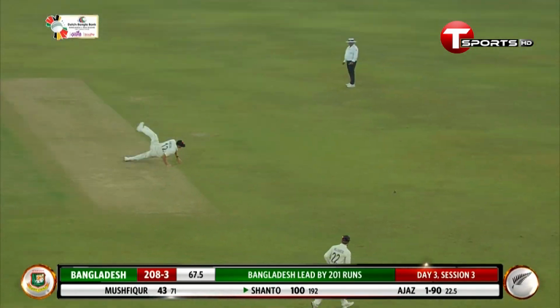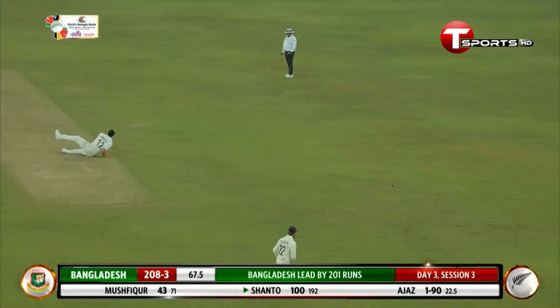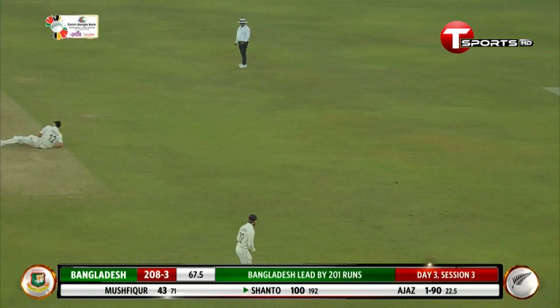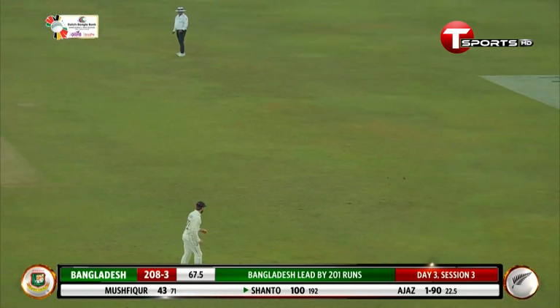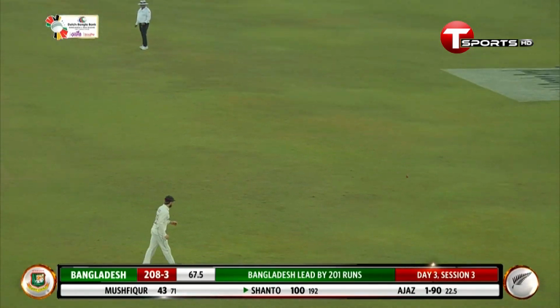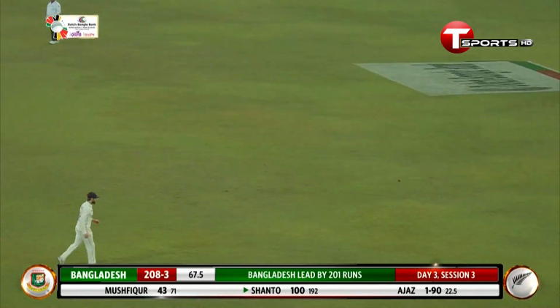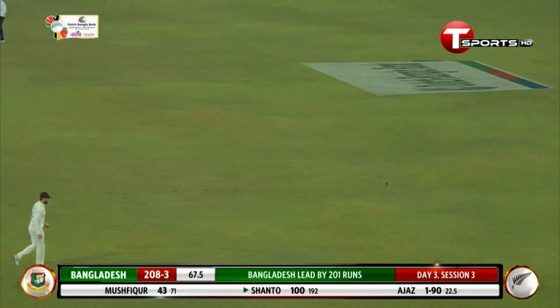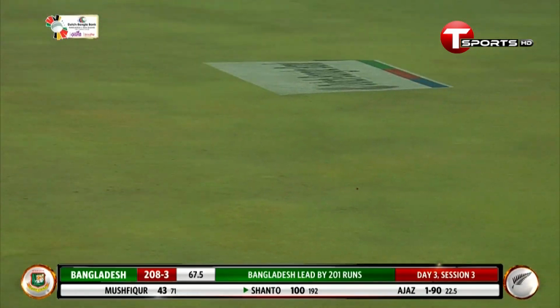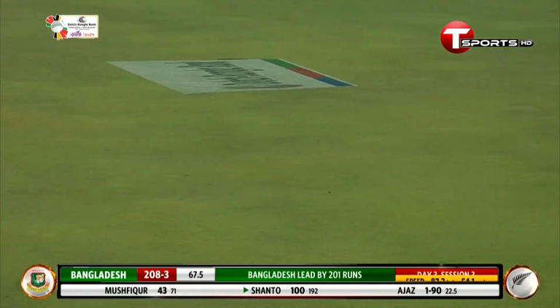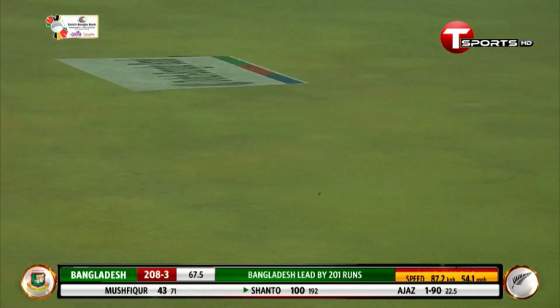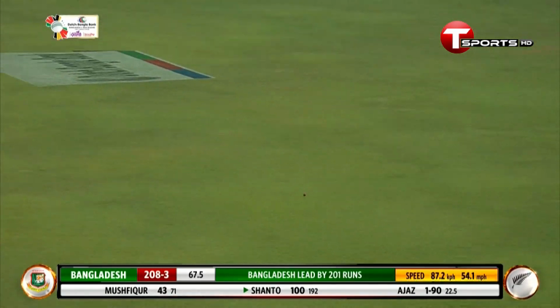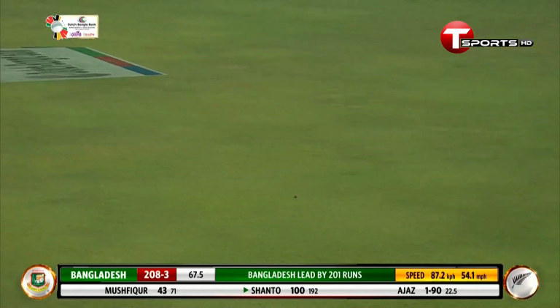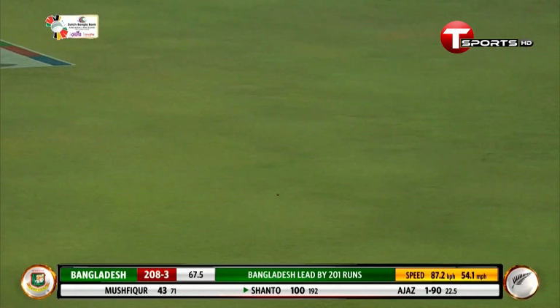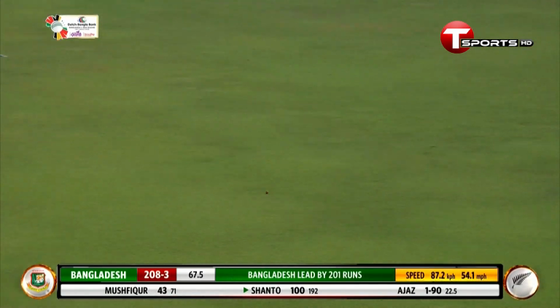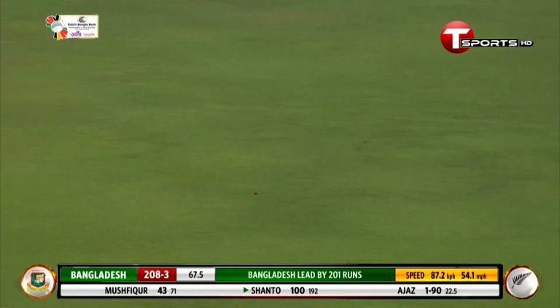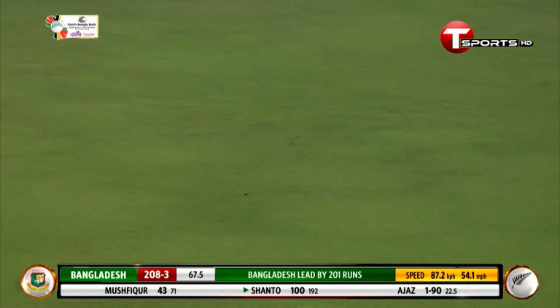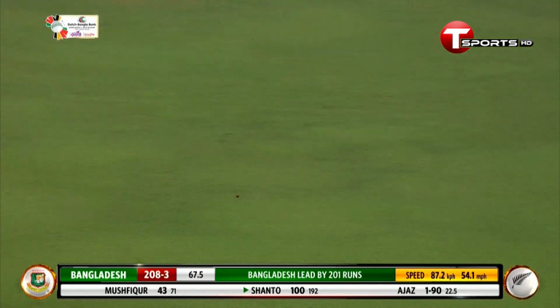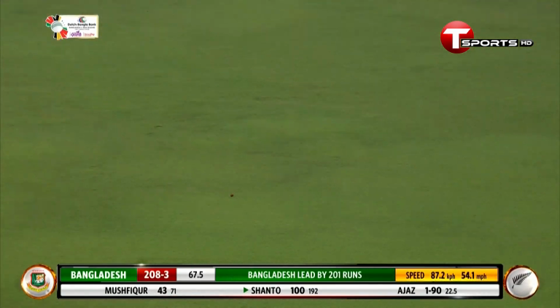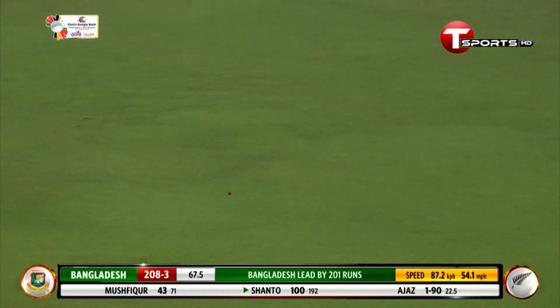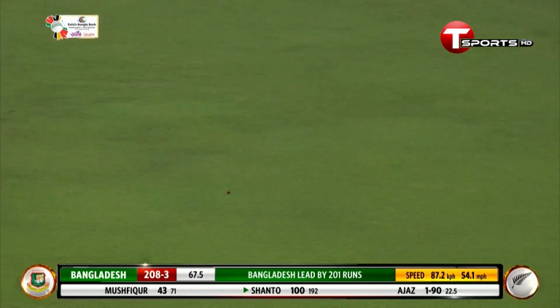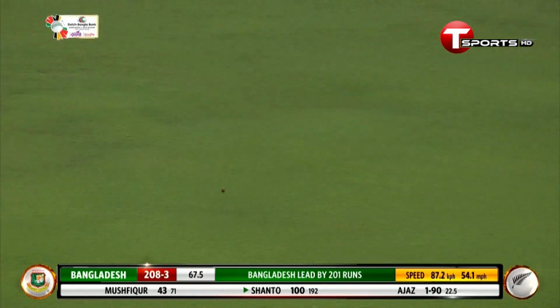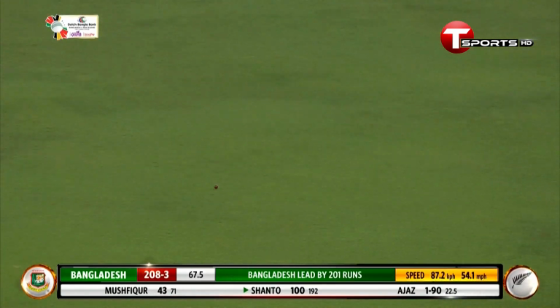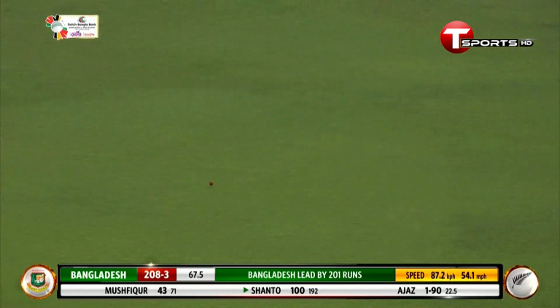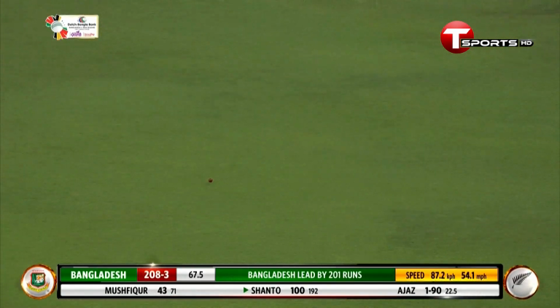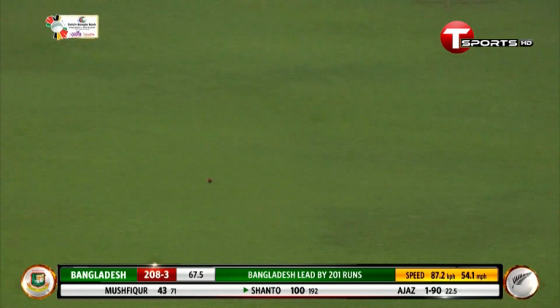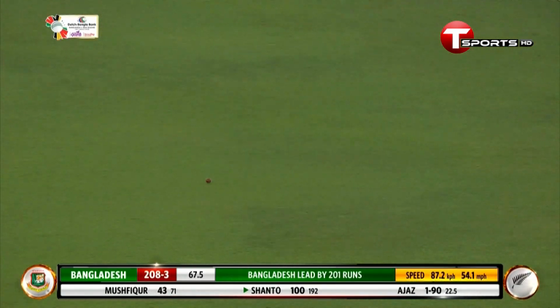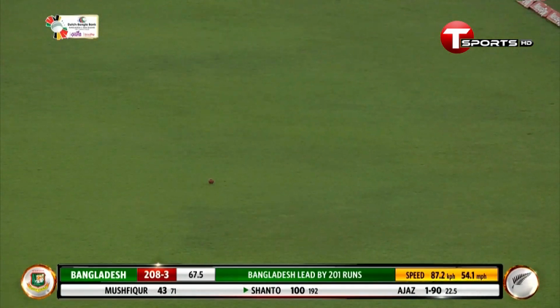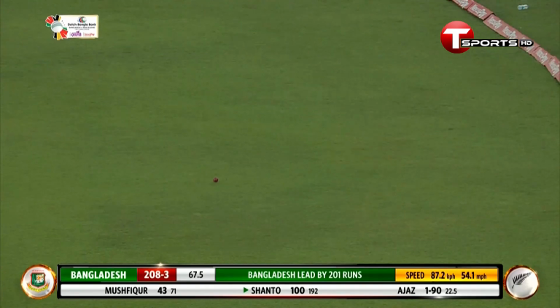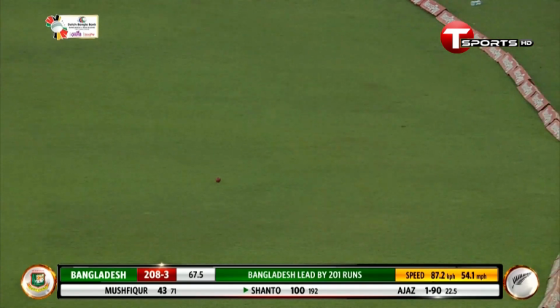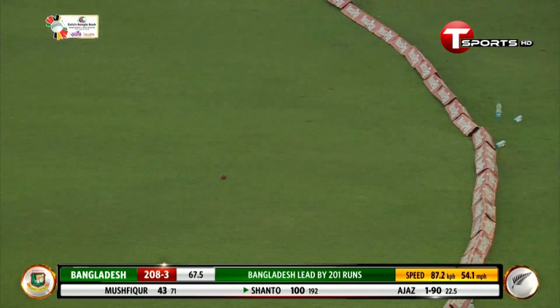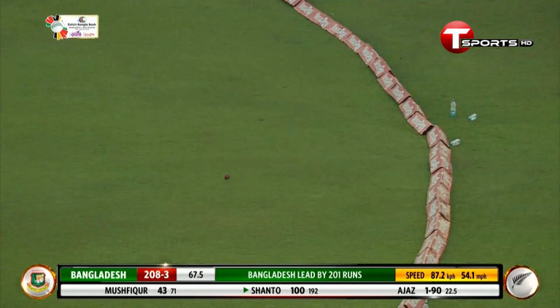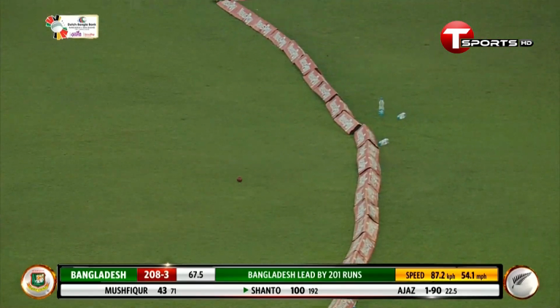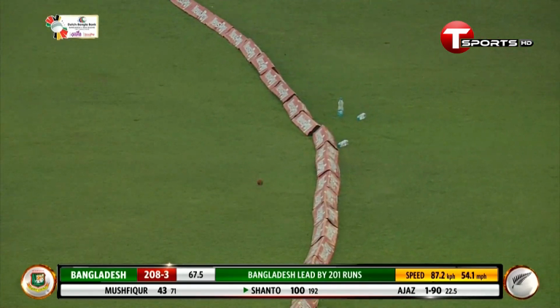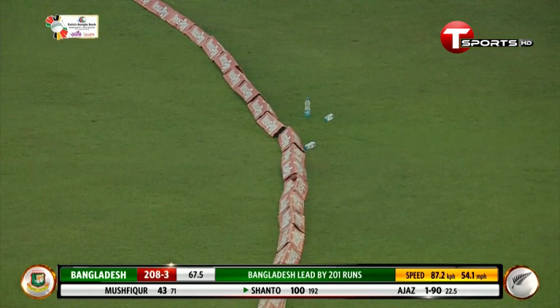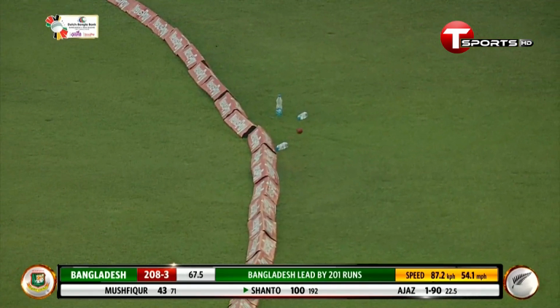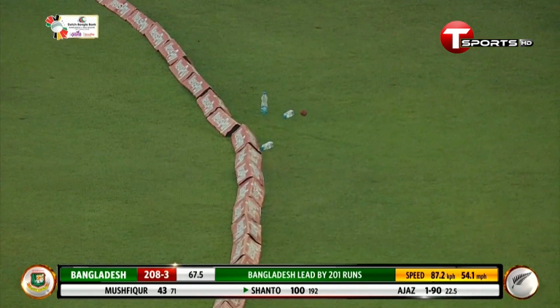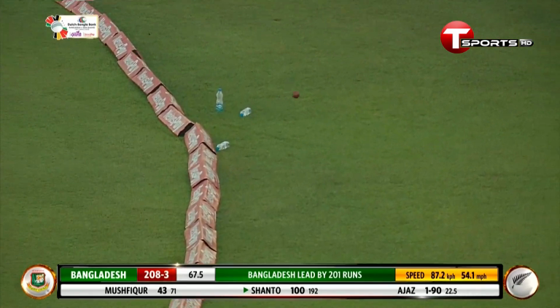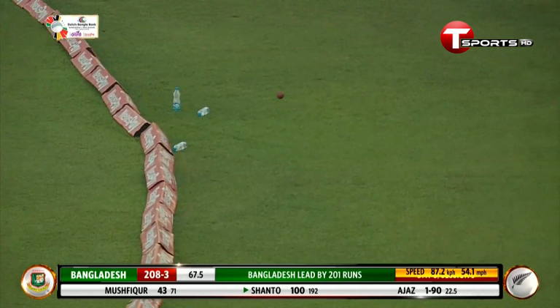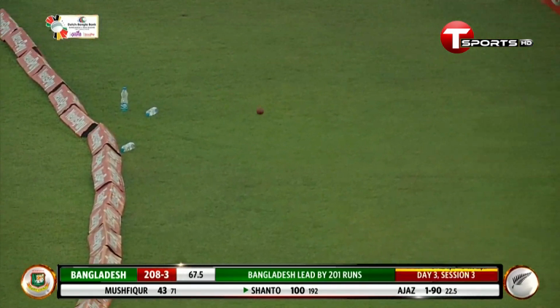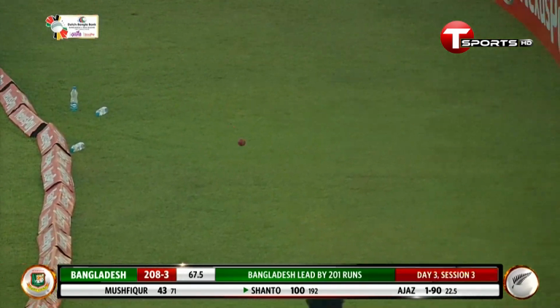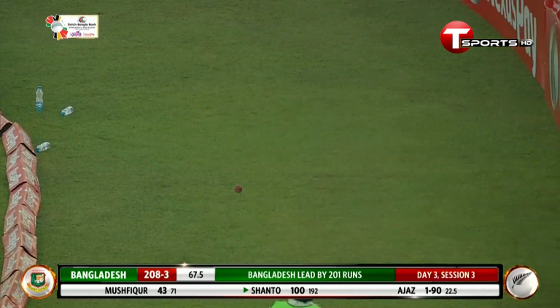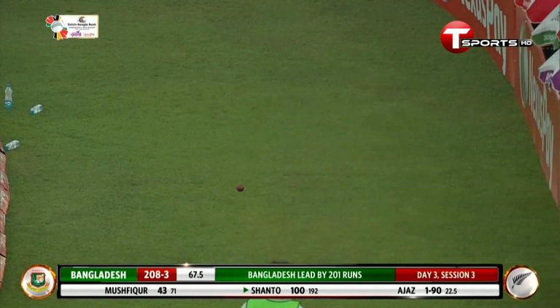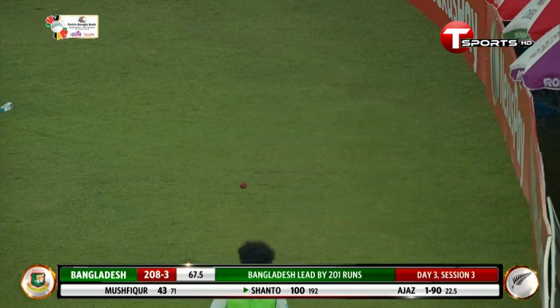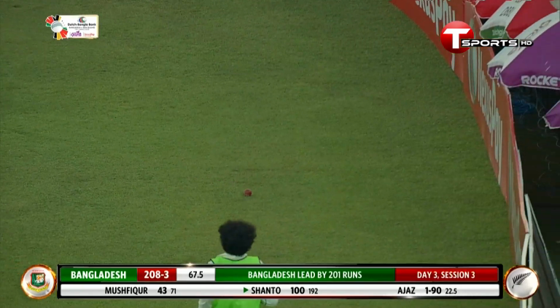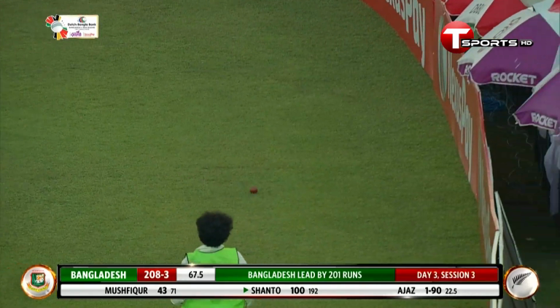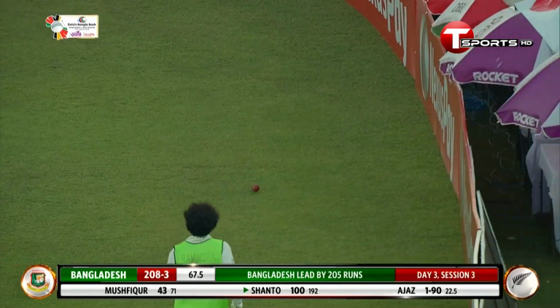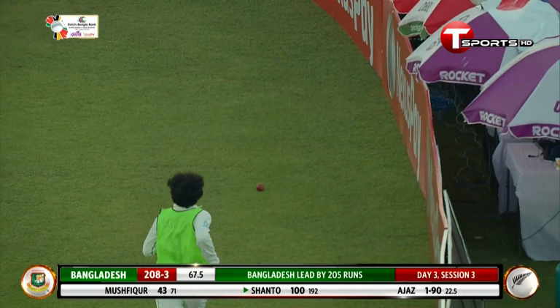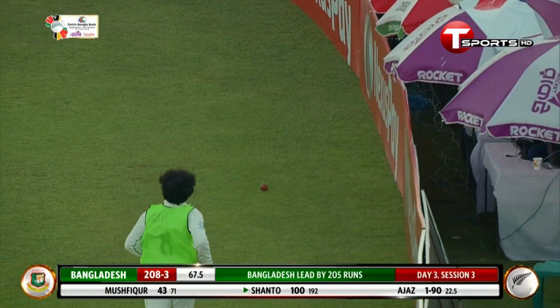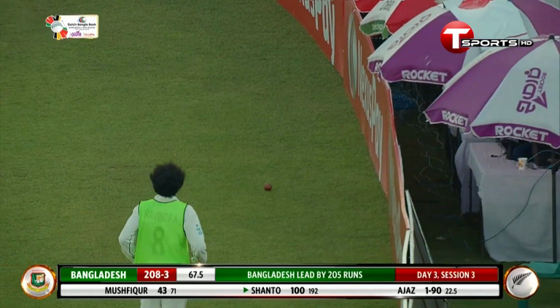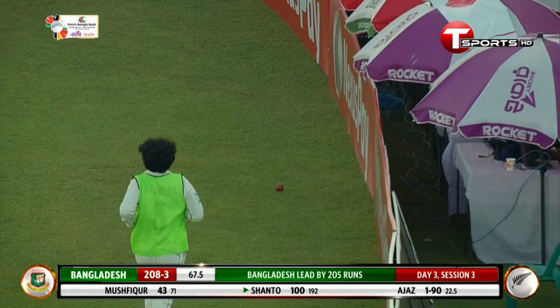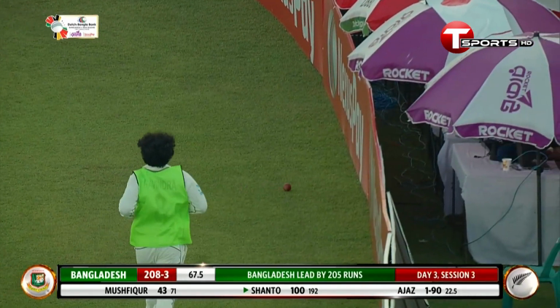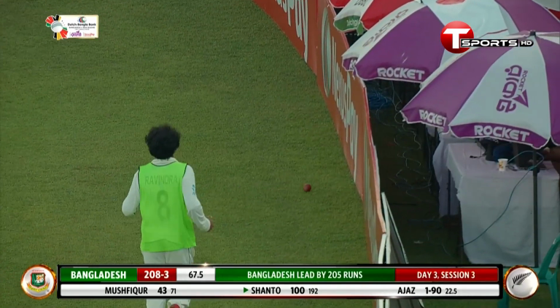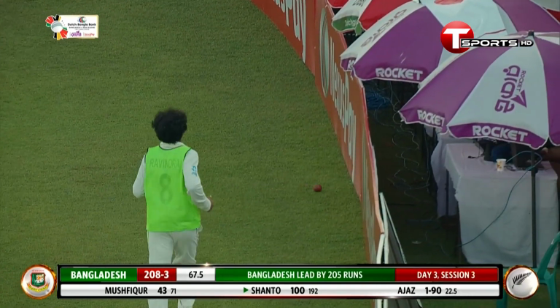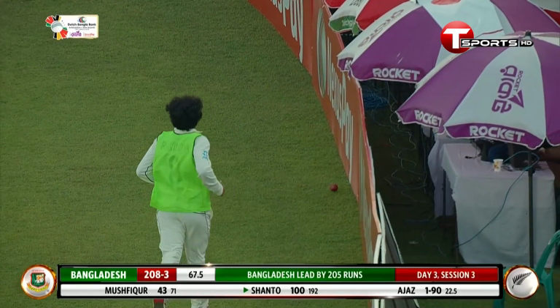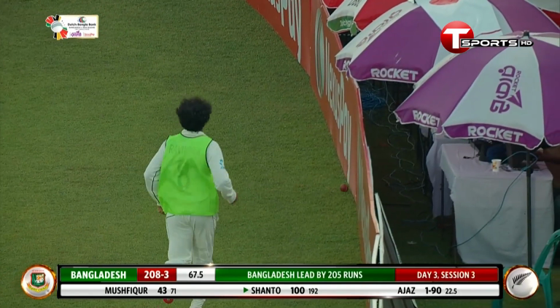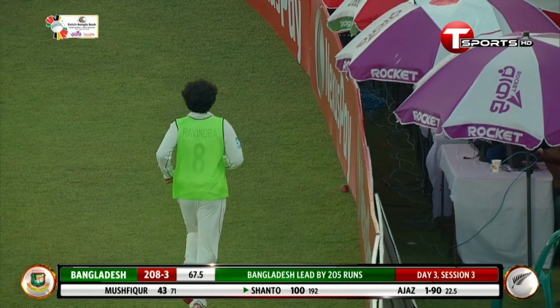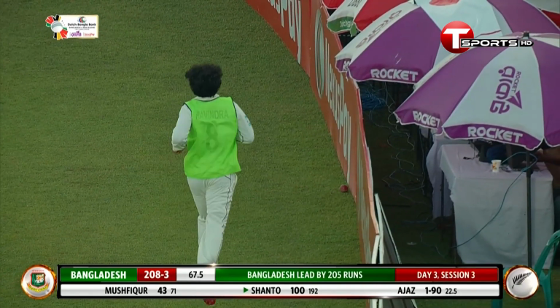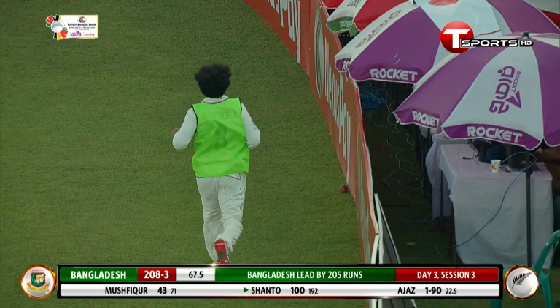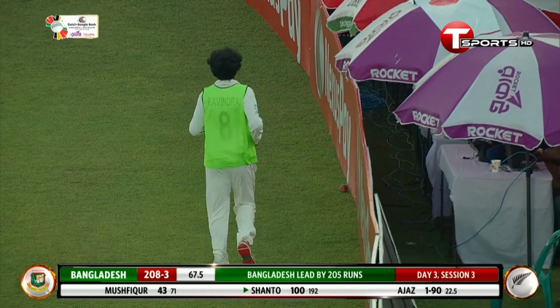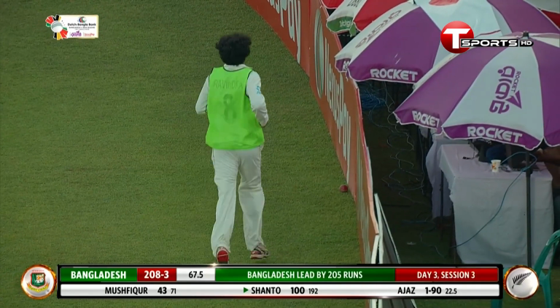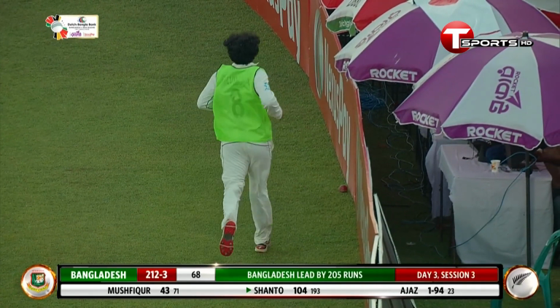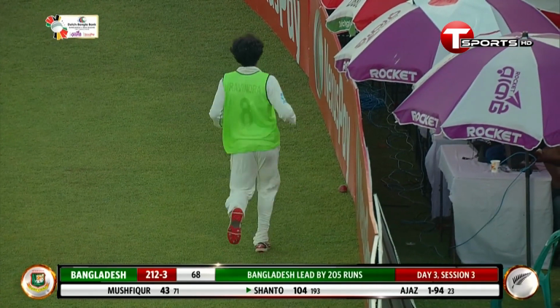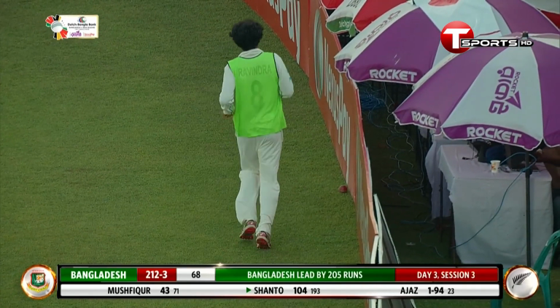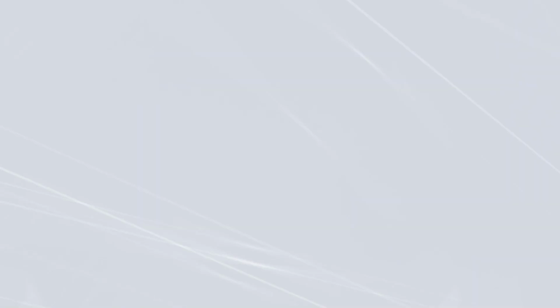This time off the back foot — that's a cracking stroke from Shanto. And we'll end the over with that.